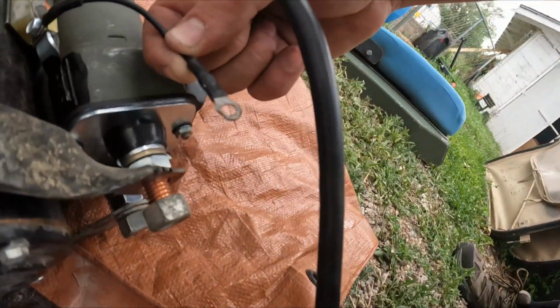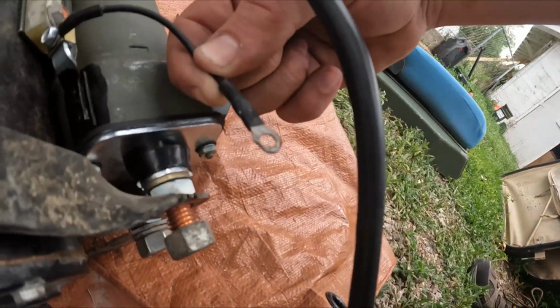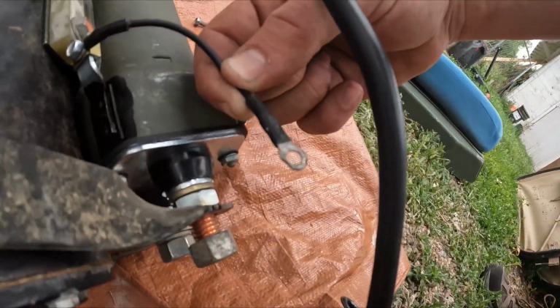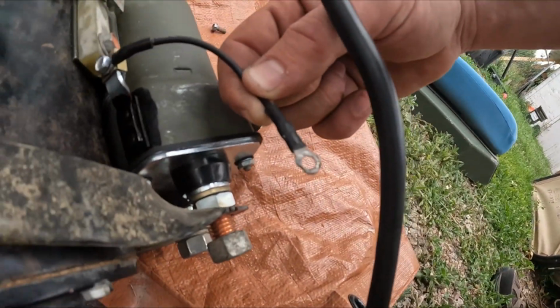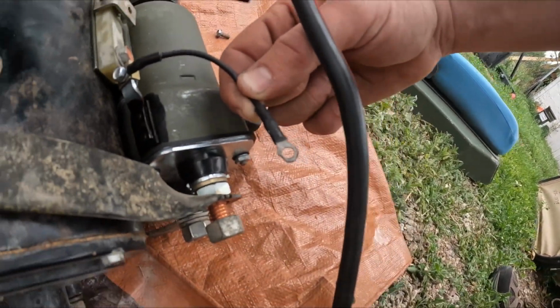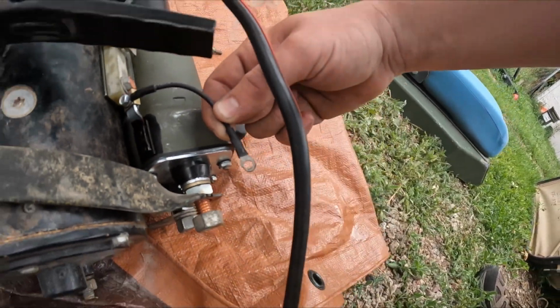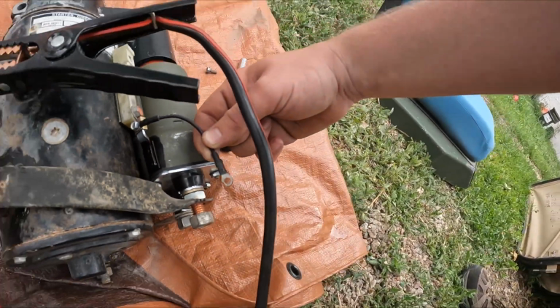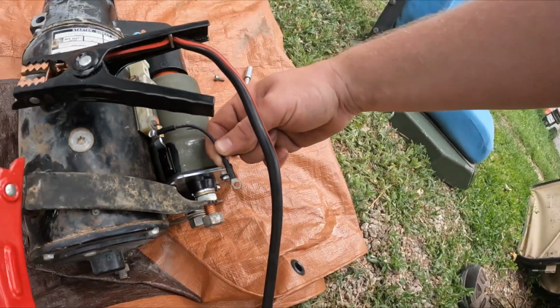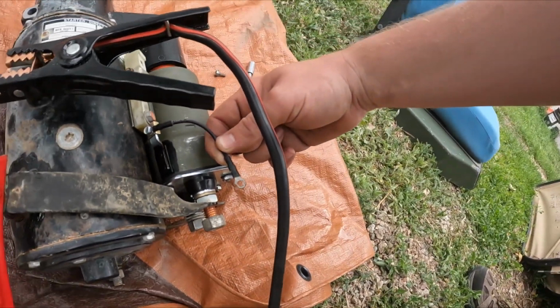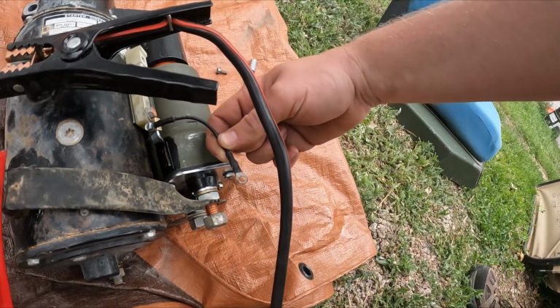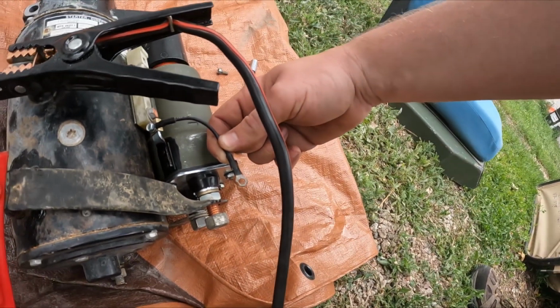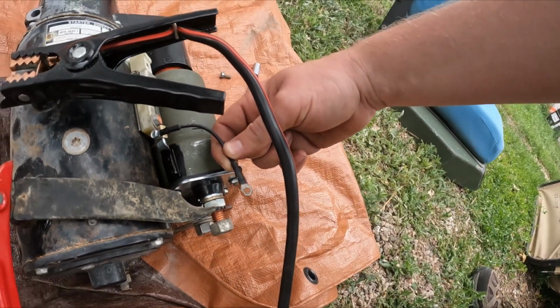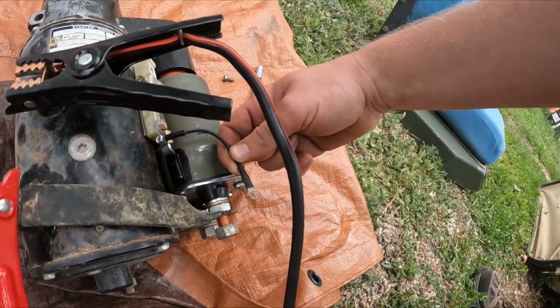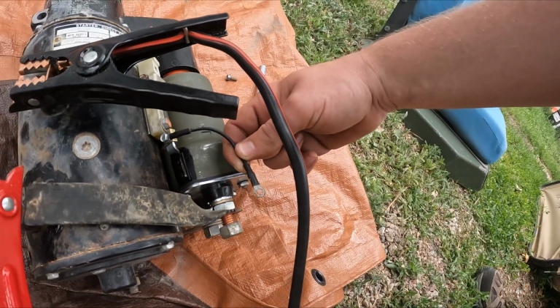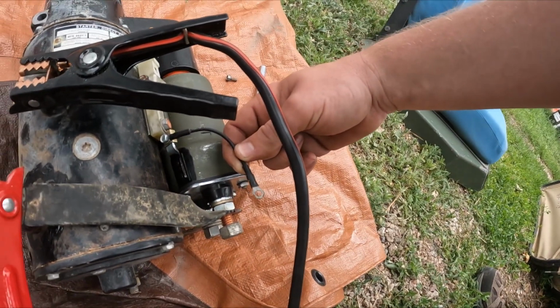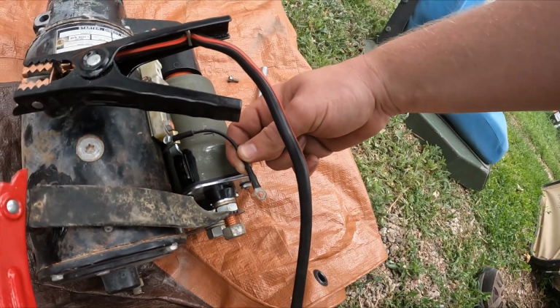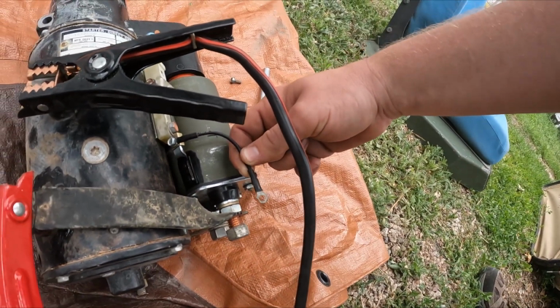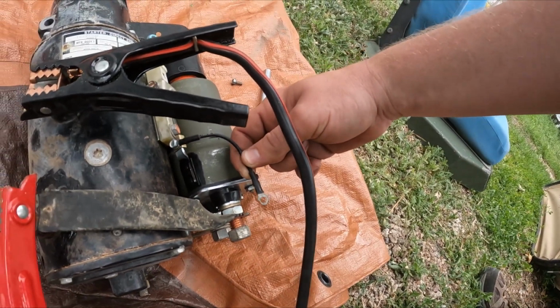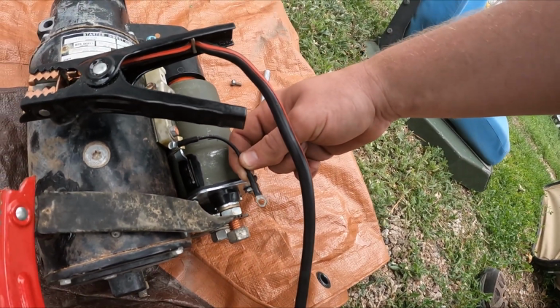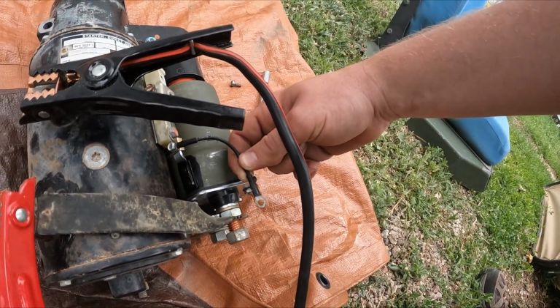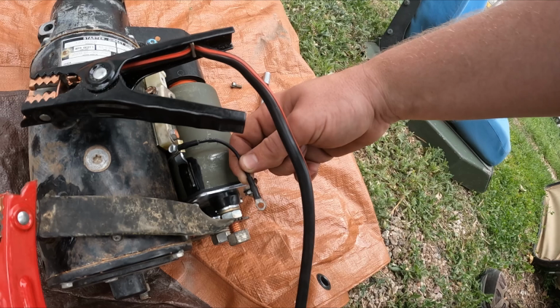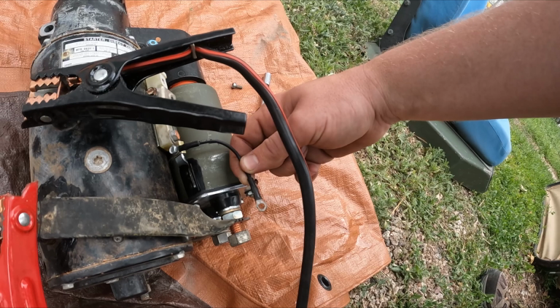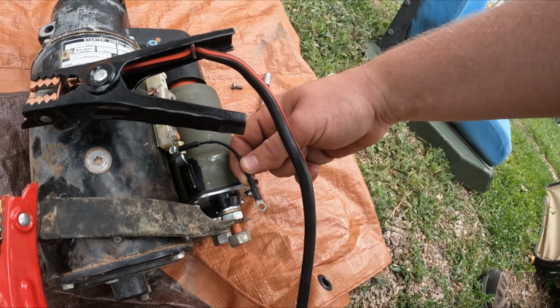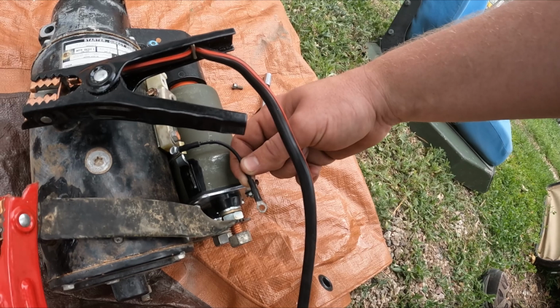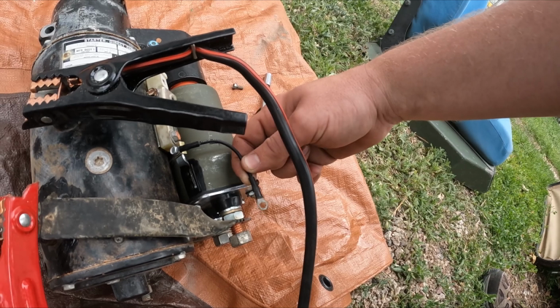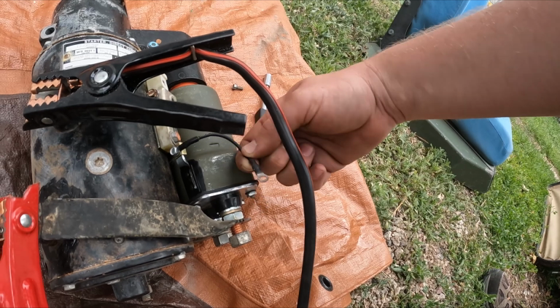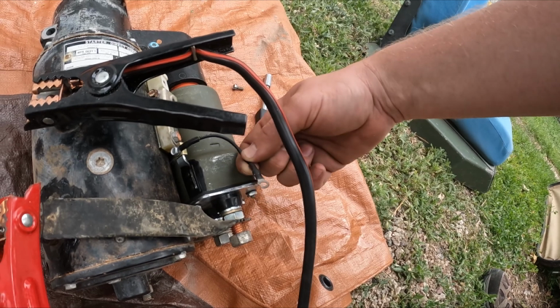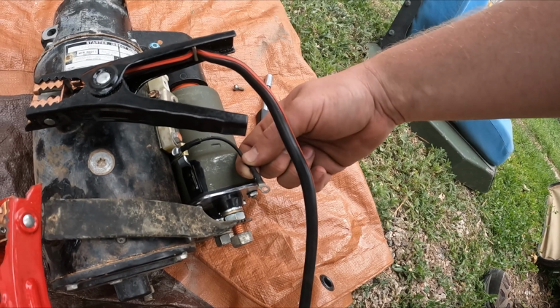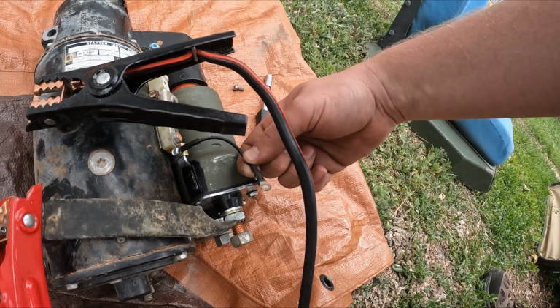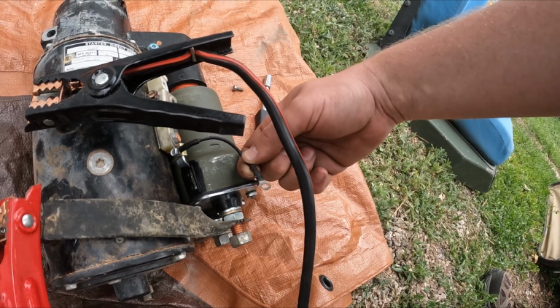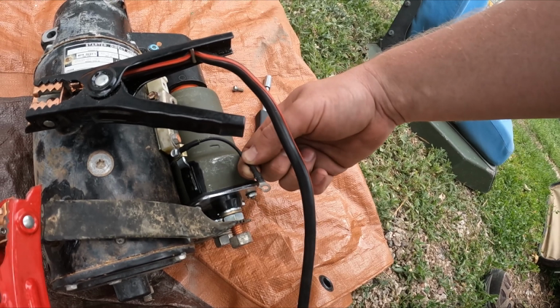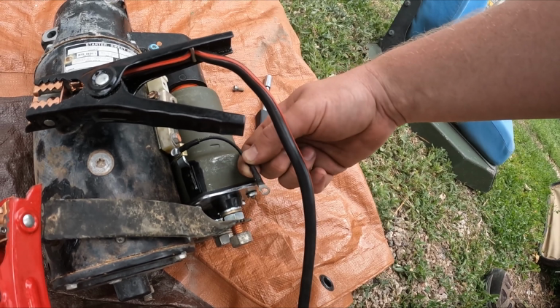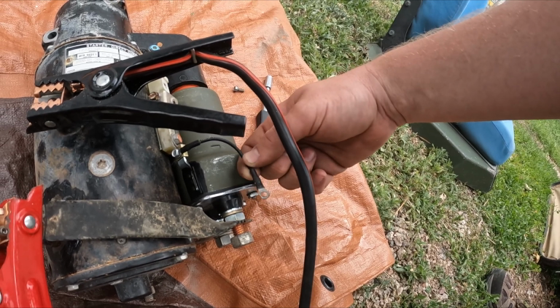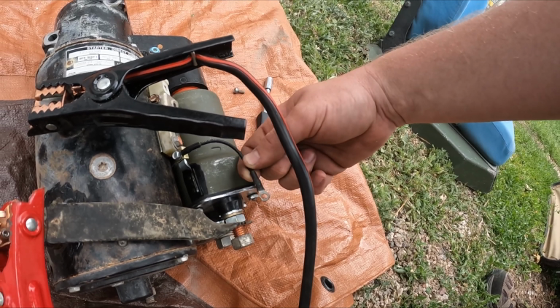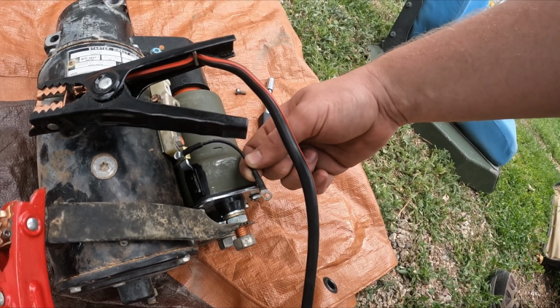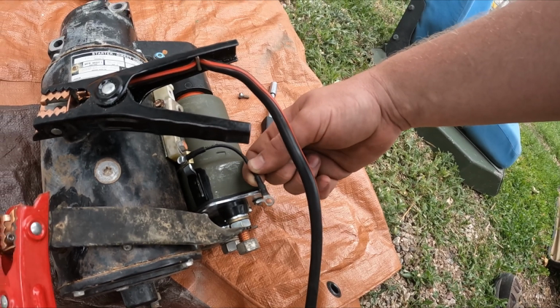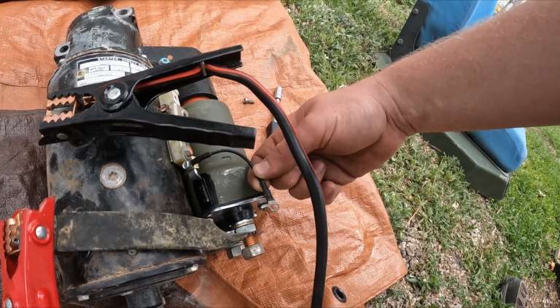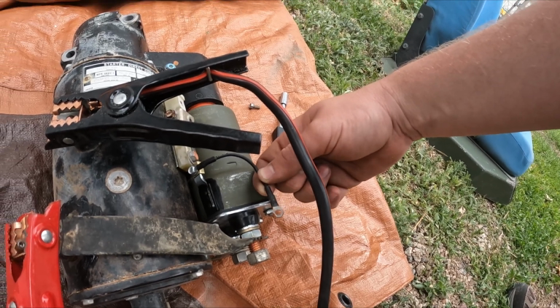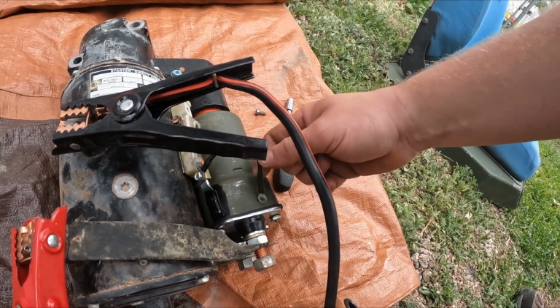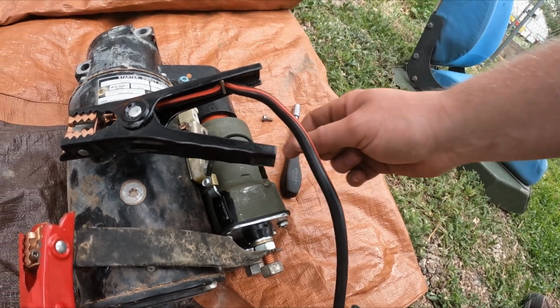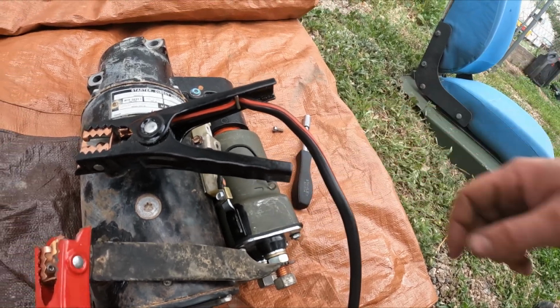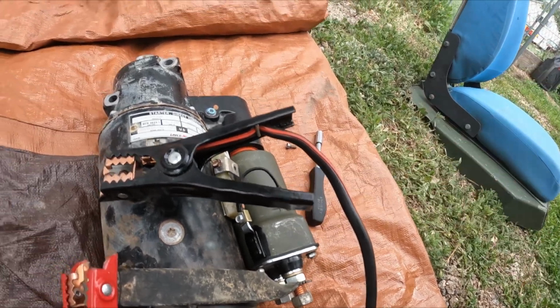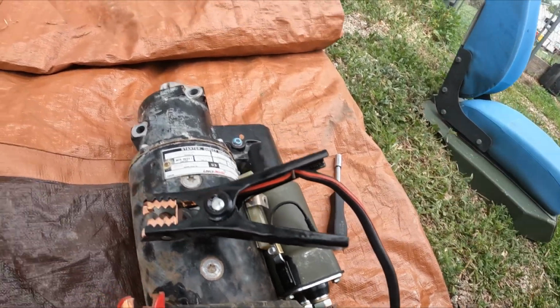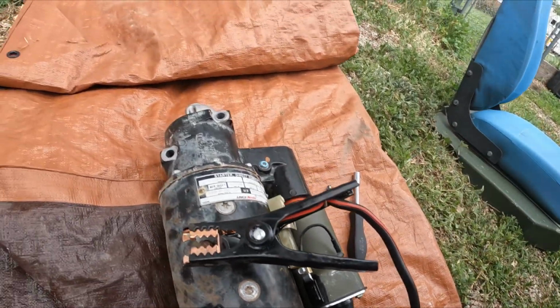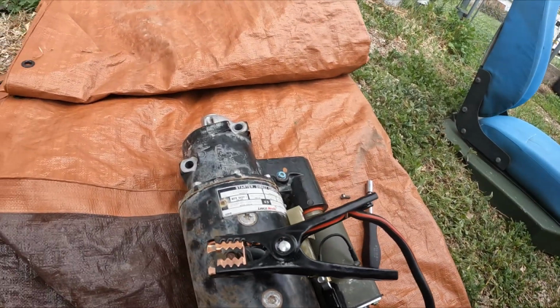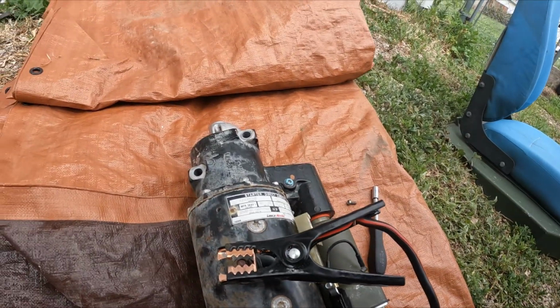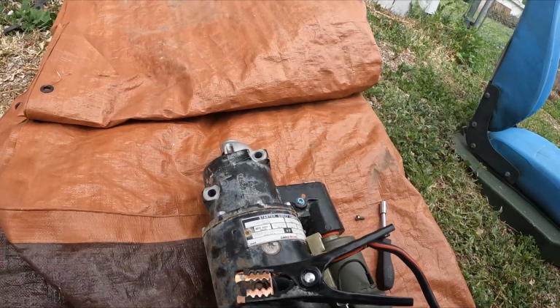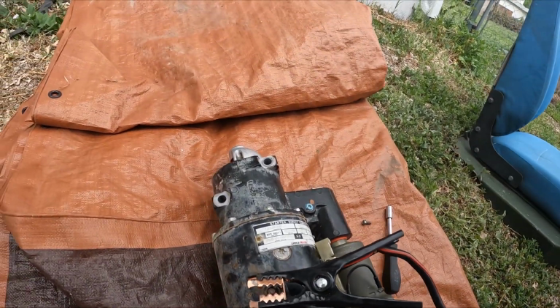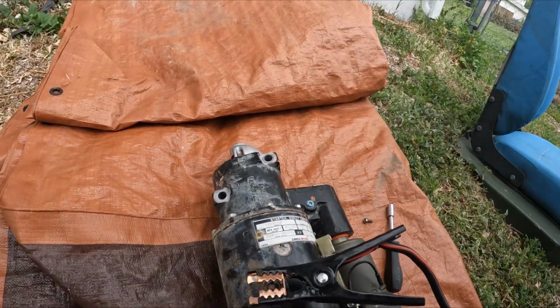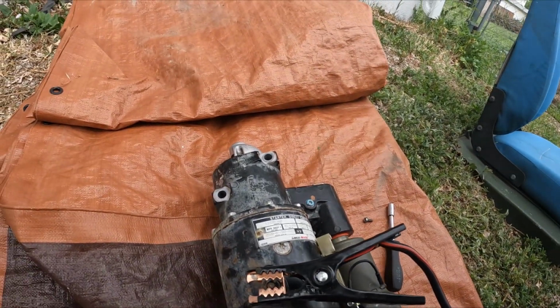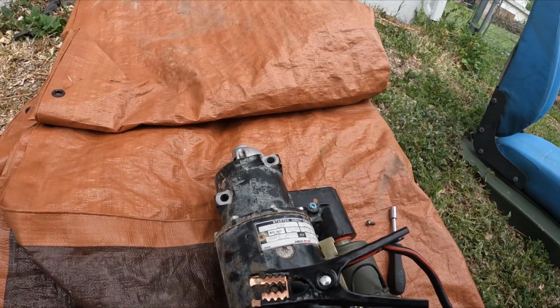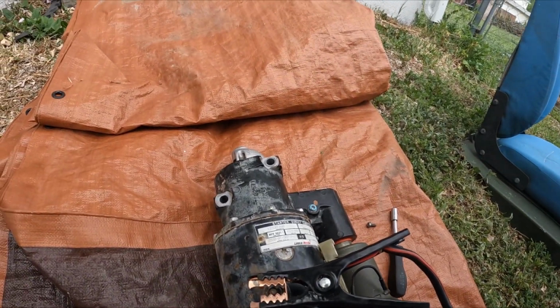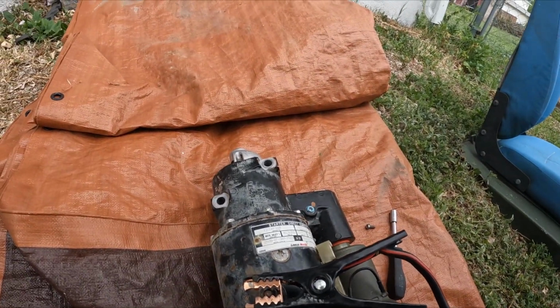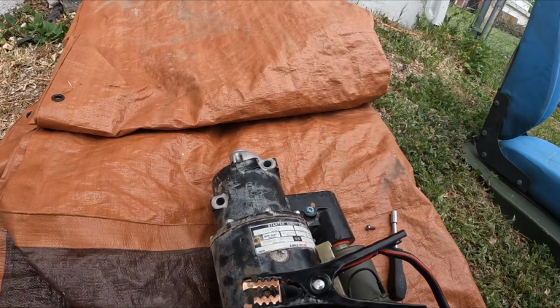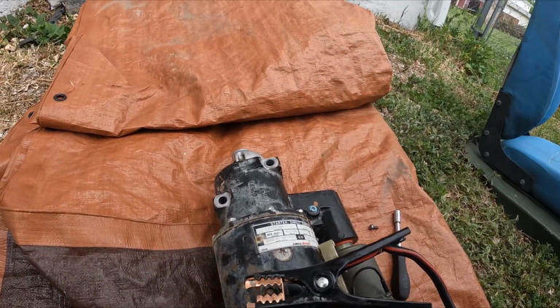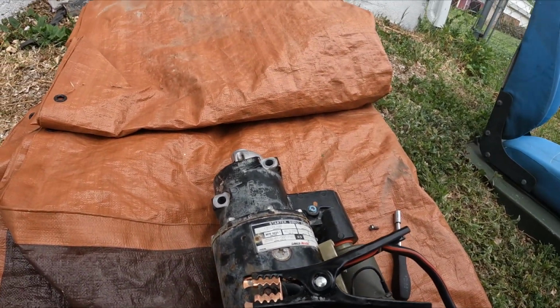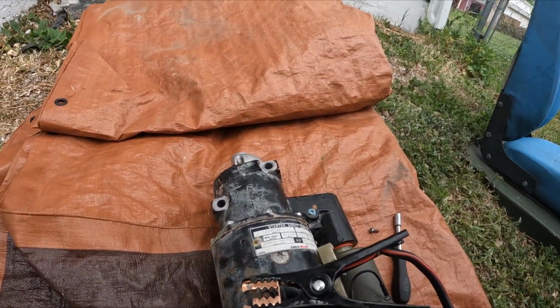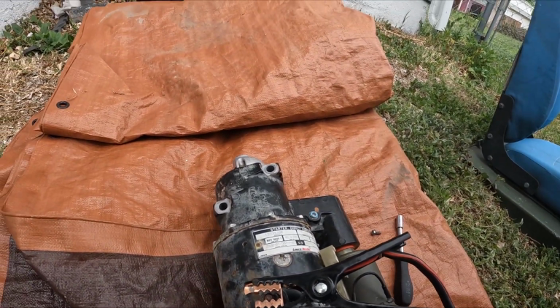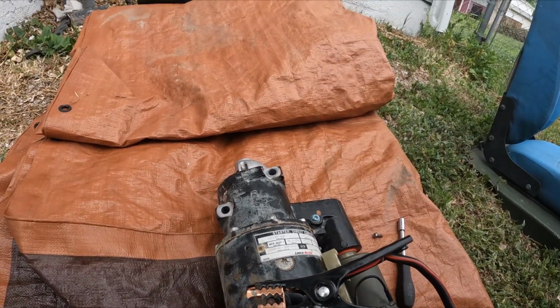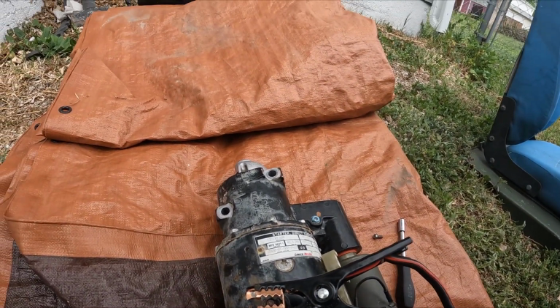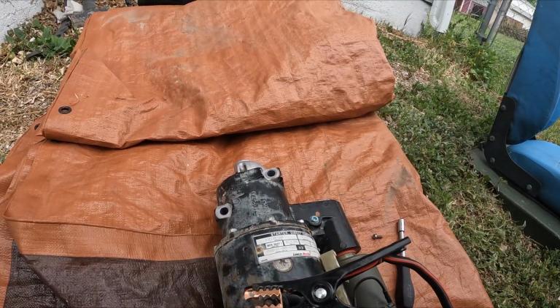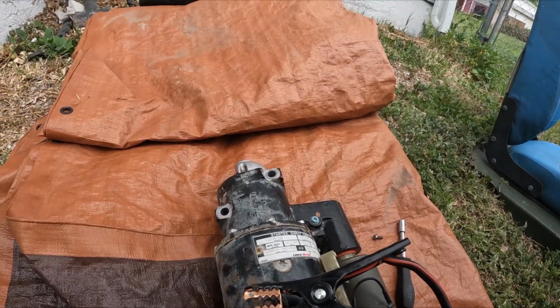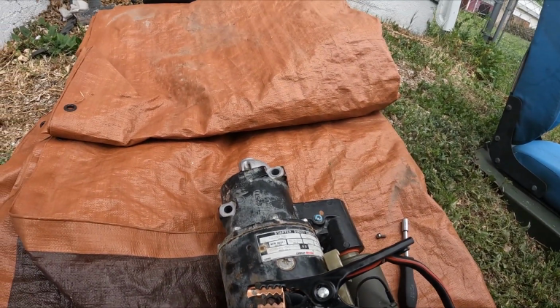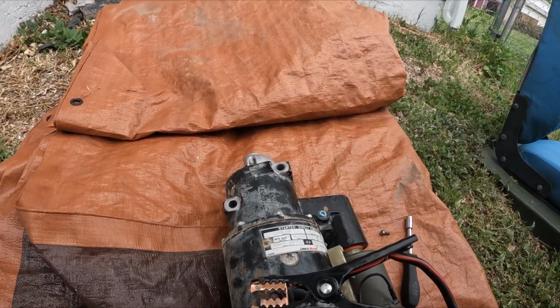It's starting to weld the eyelet, but I know it works, so we're going to stop doing that. That's how I bench tested my starter.